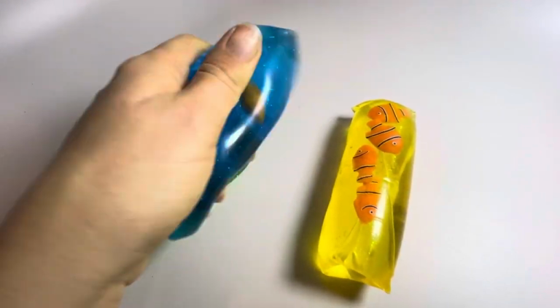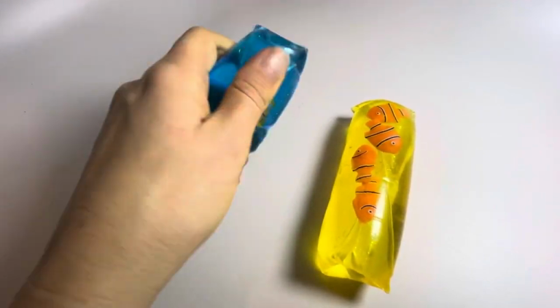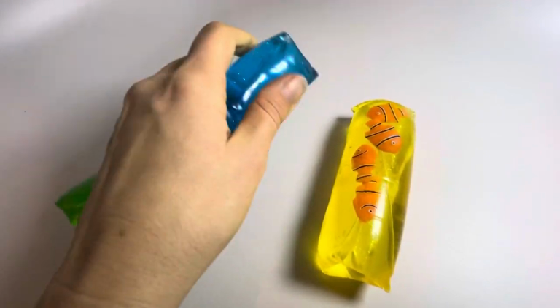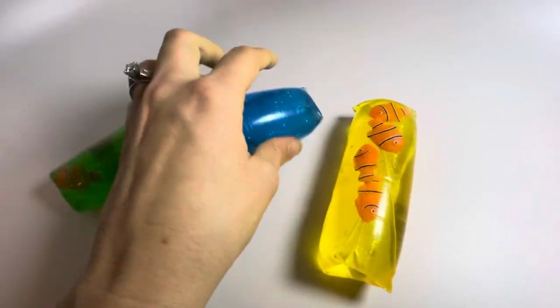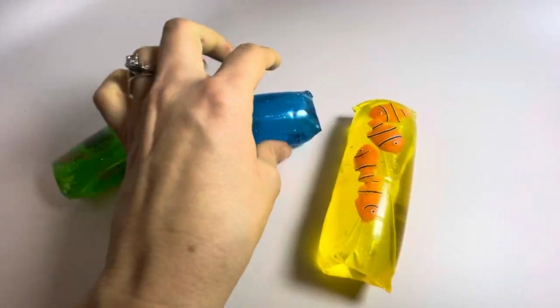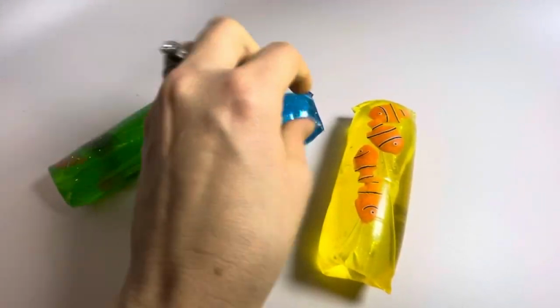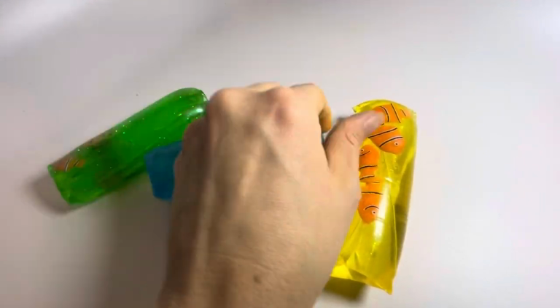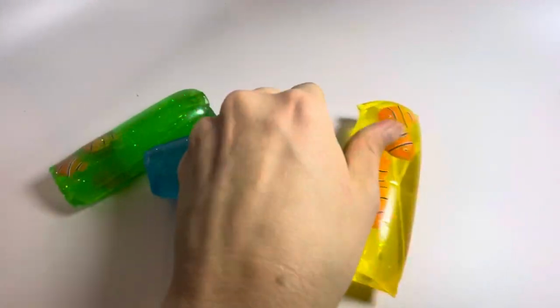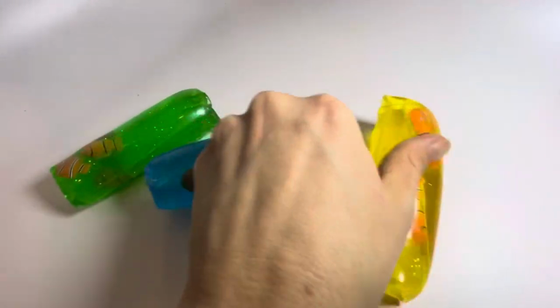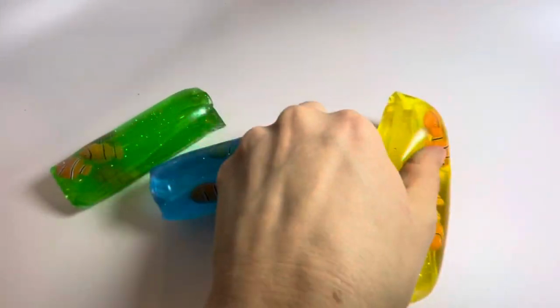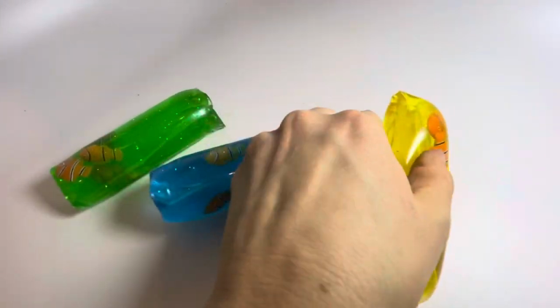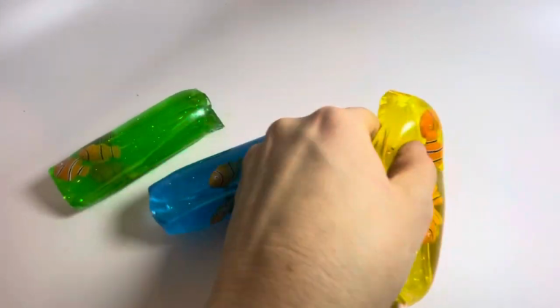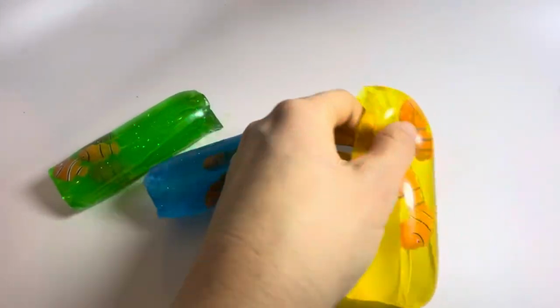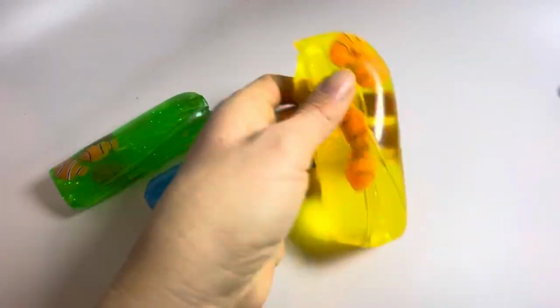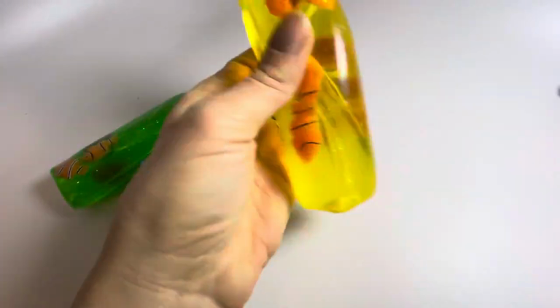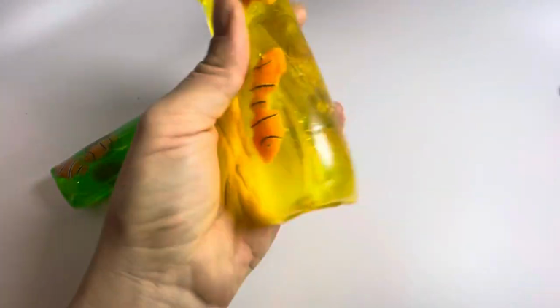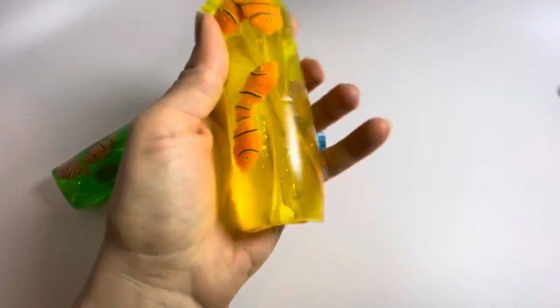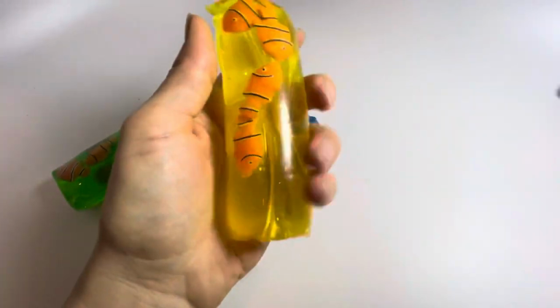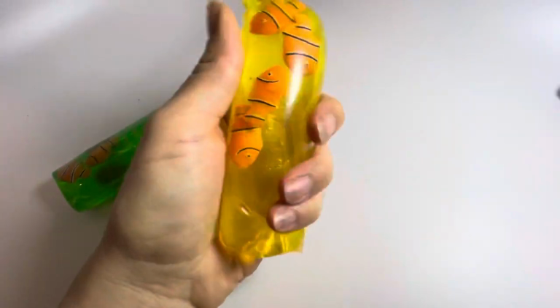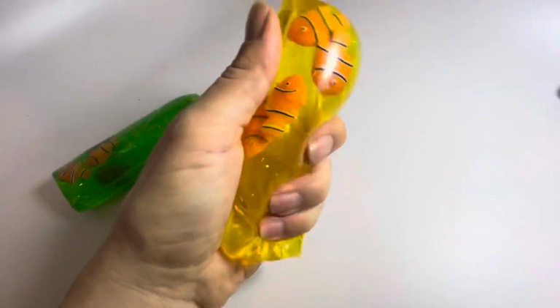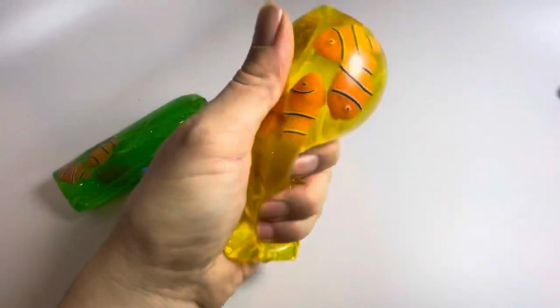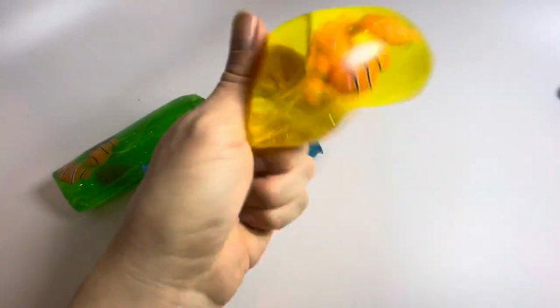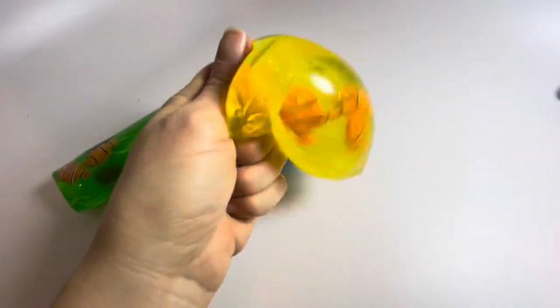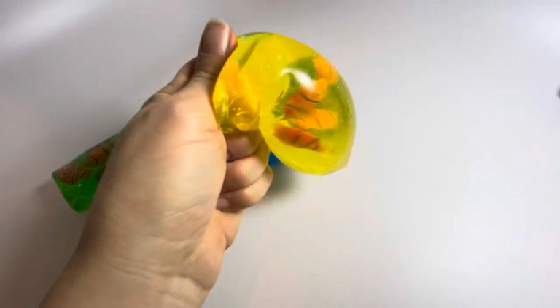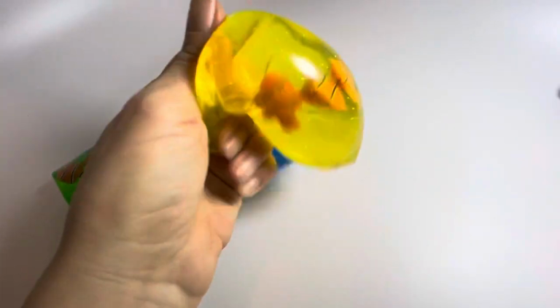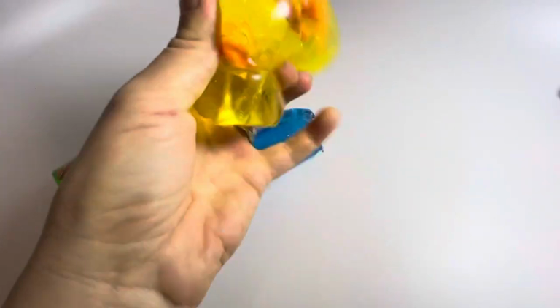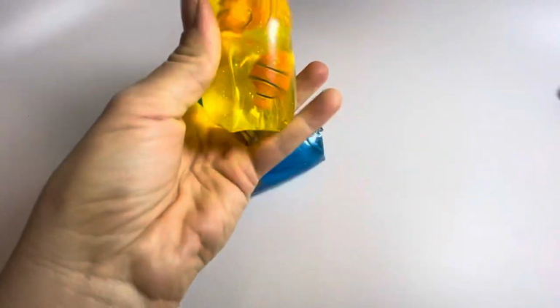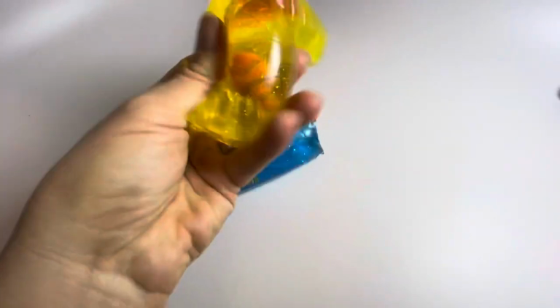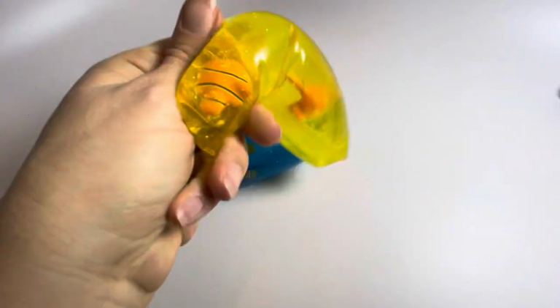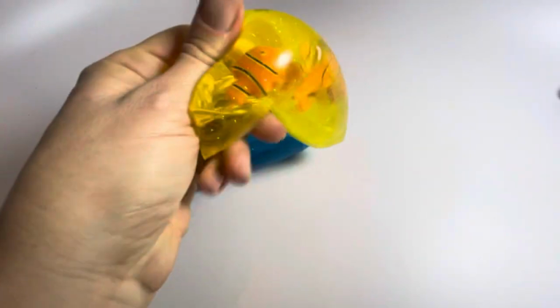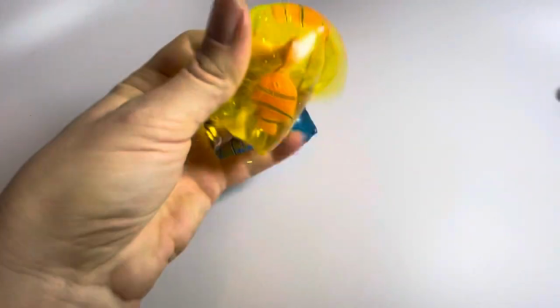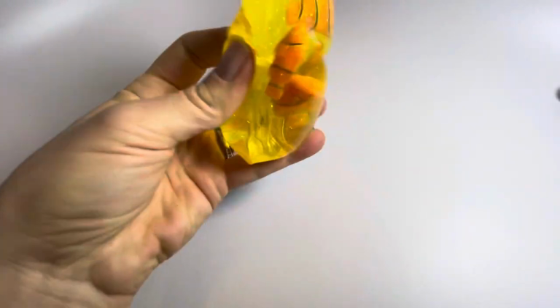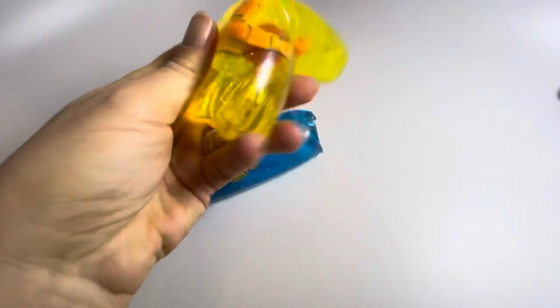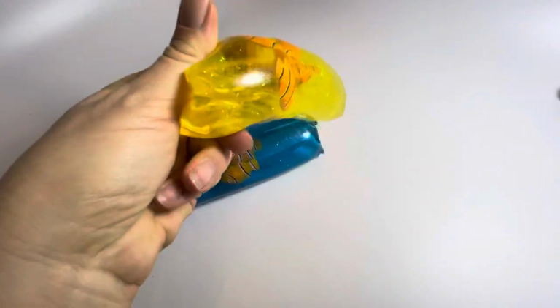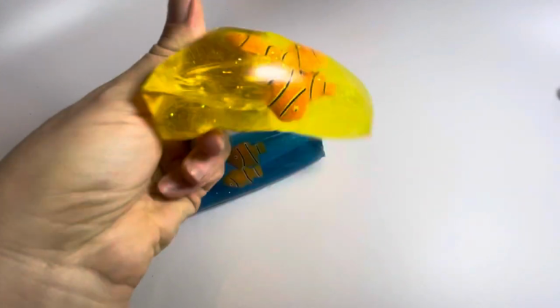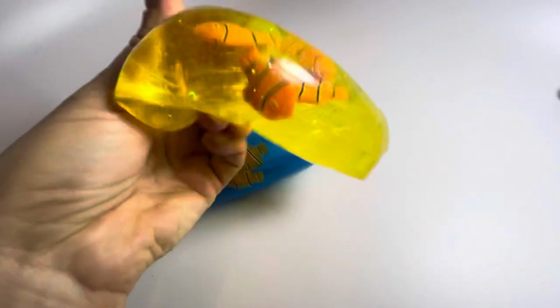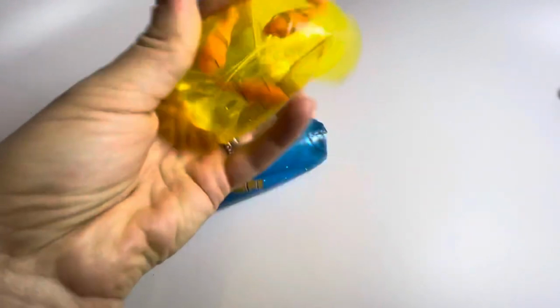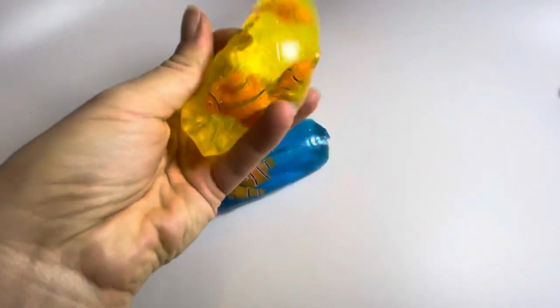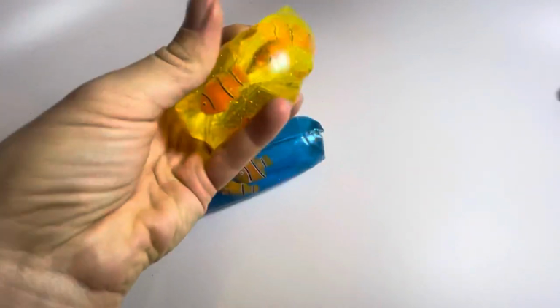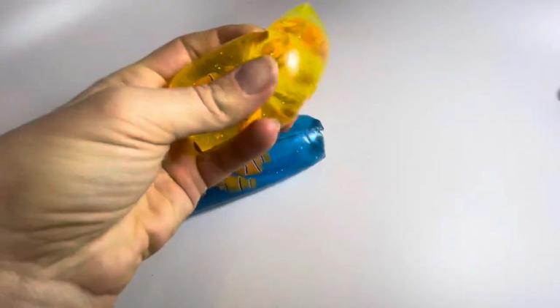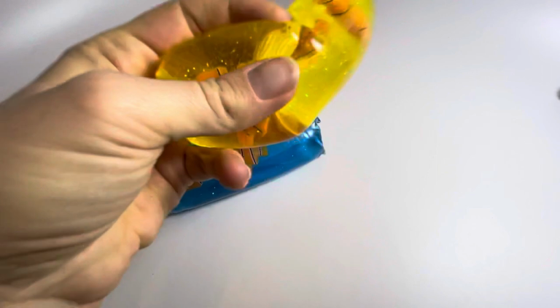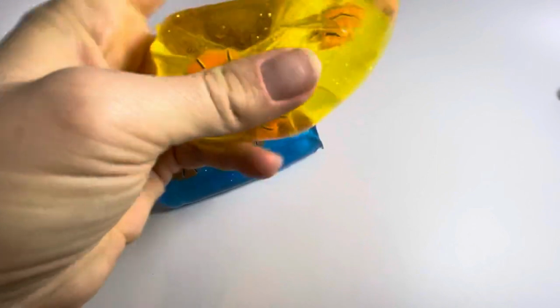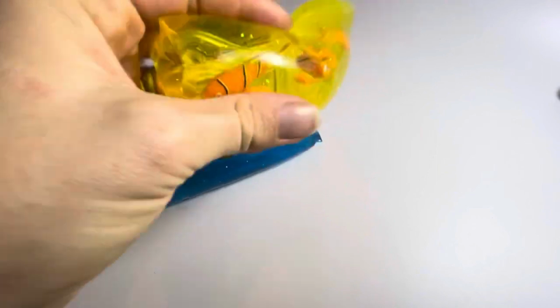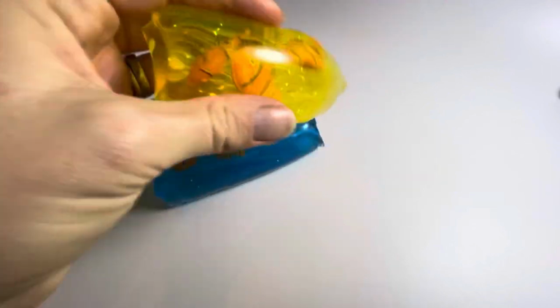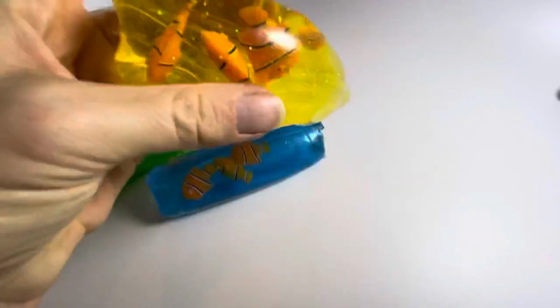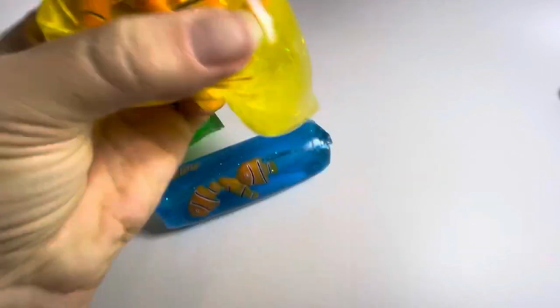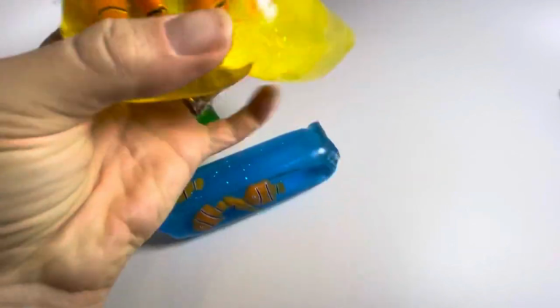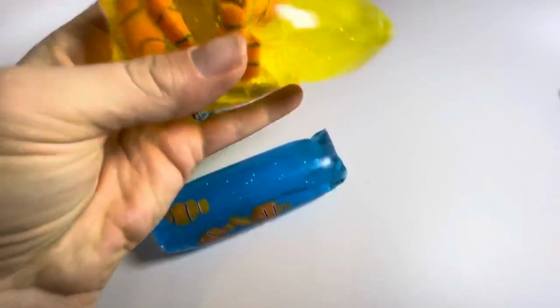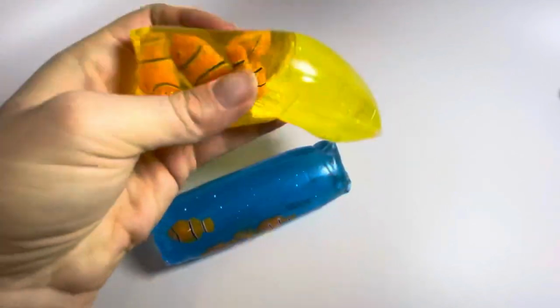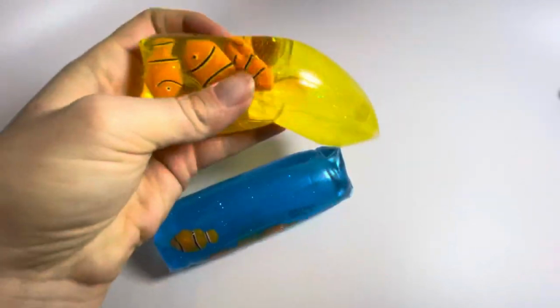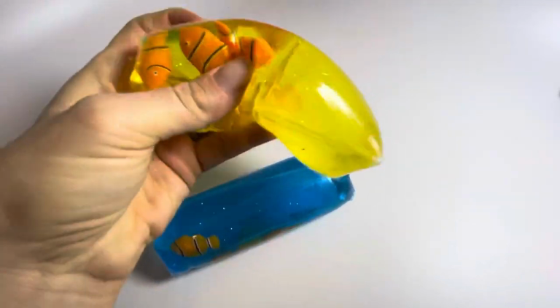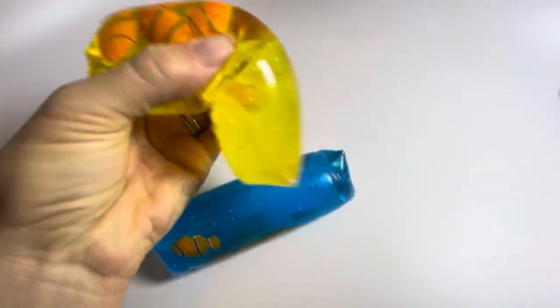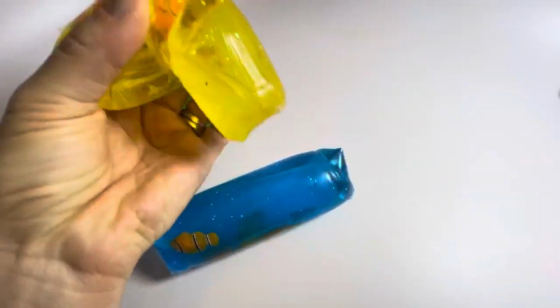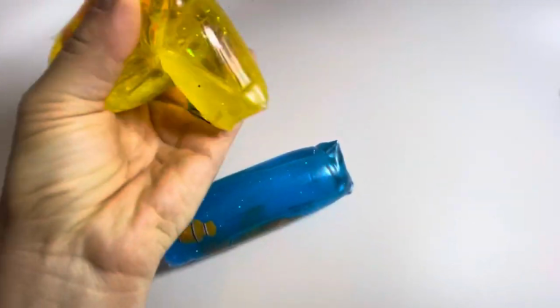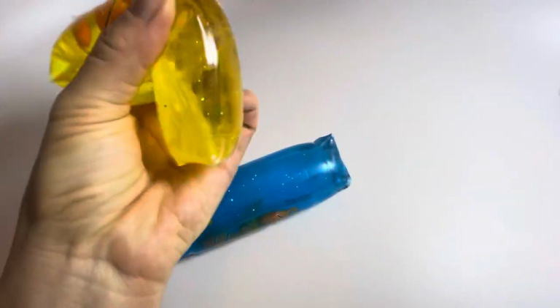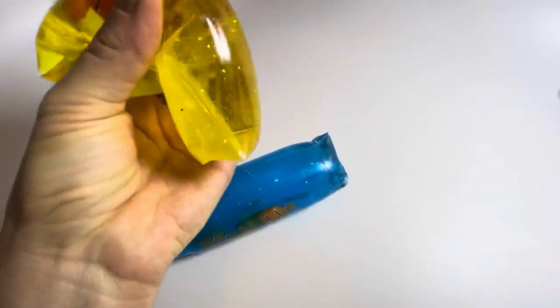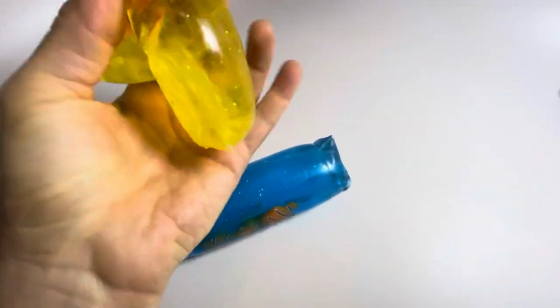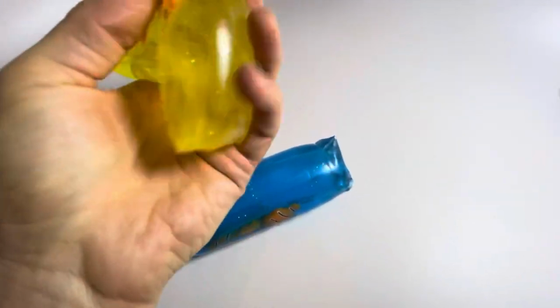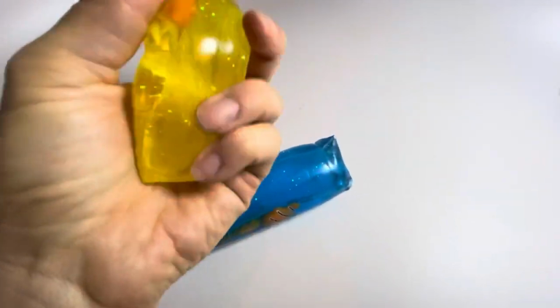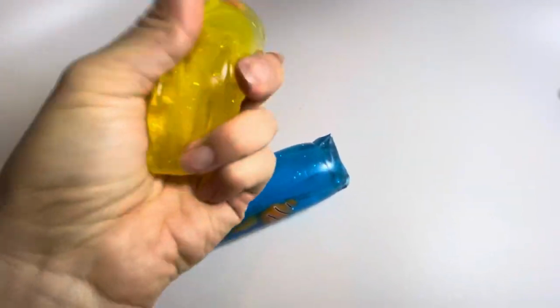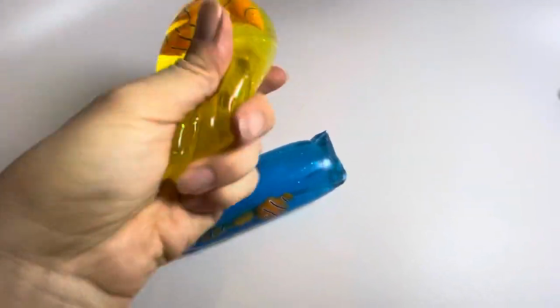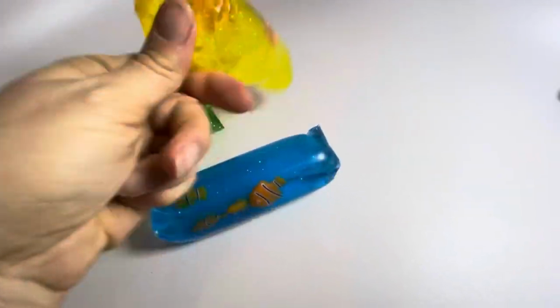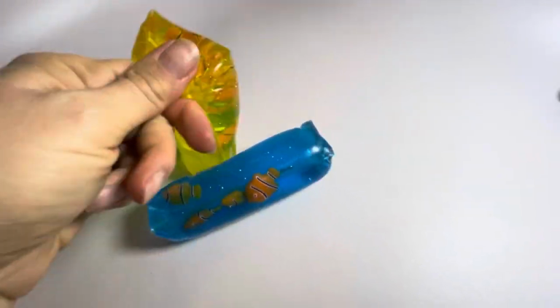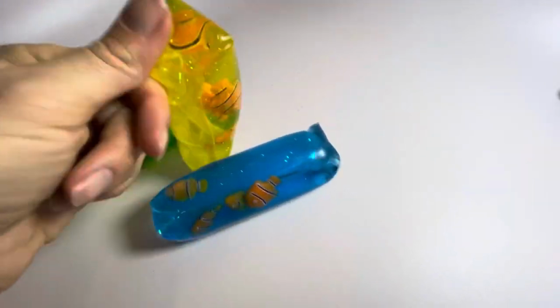These are just super fun to play with — squeeze them and of course have them fly out of your hands. They kind of turn inside out on you.